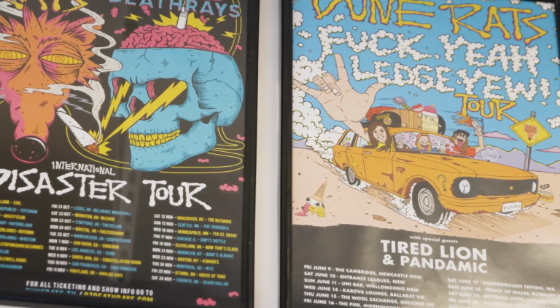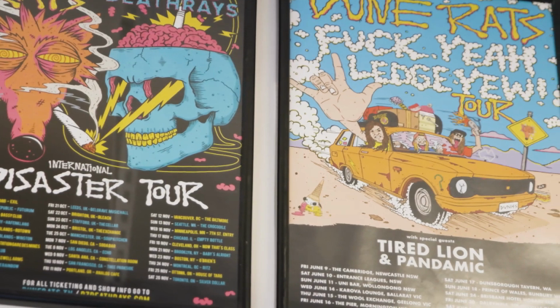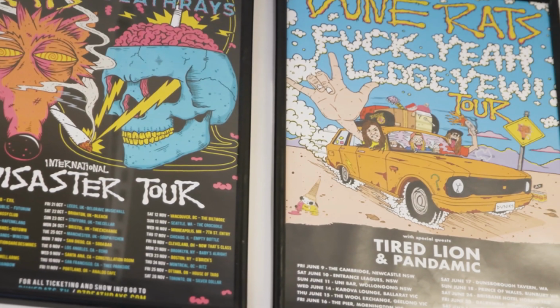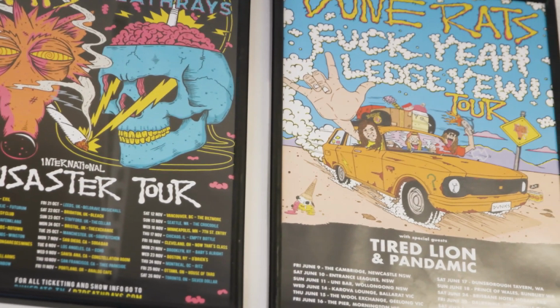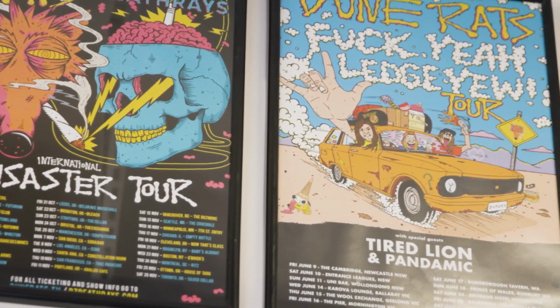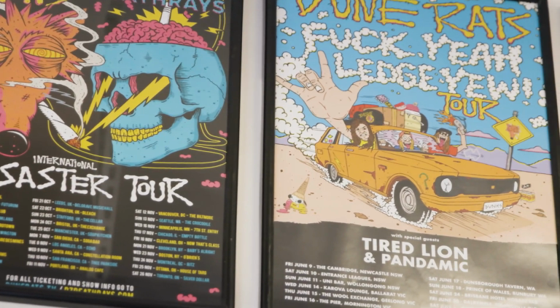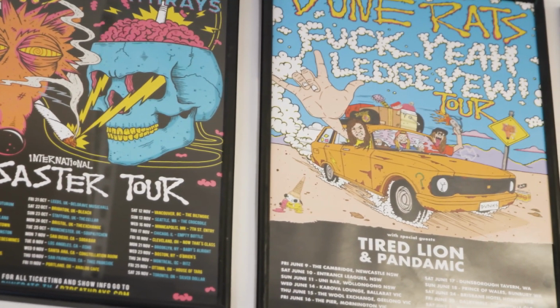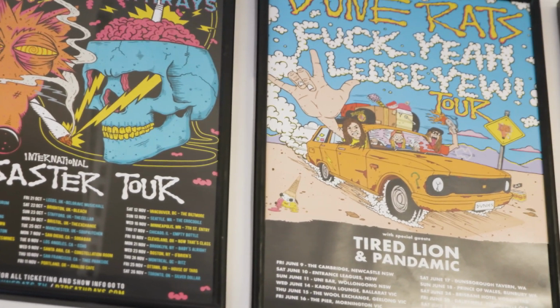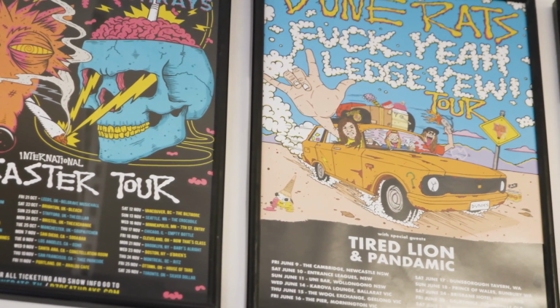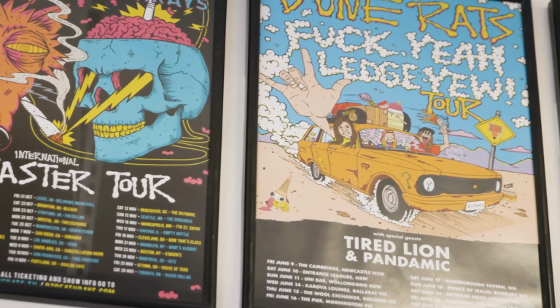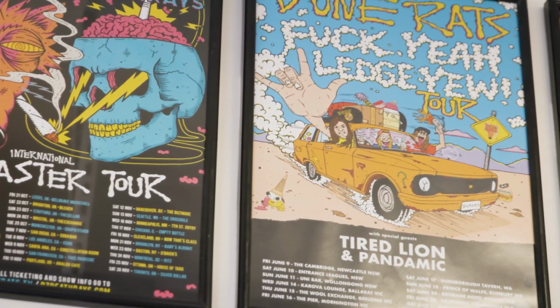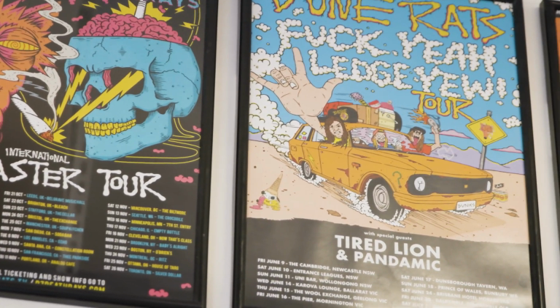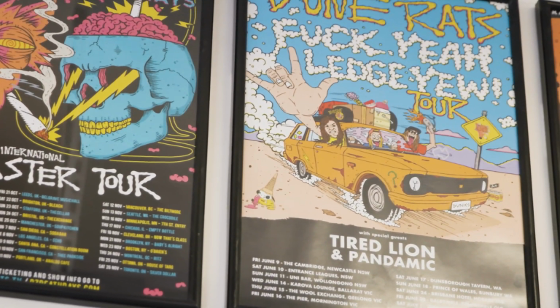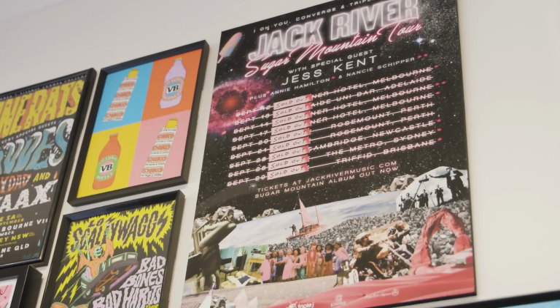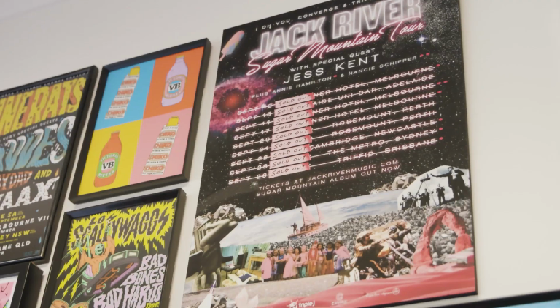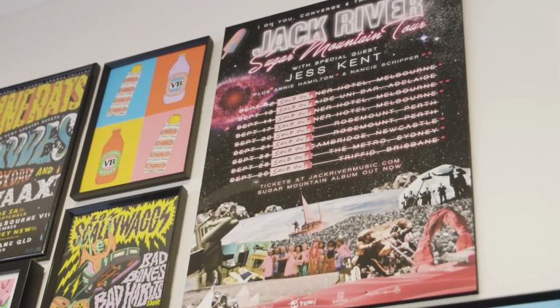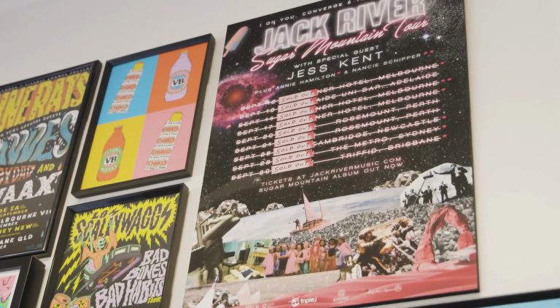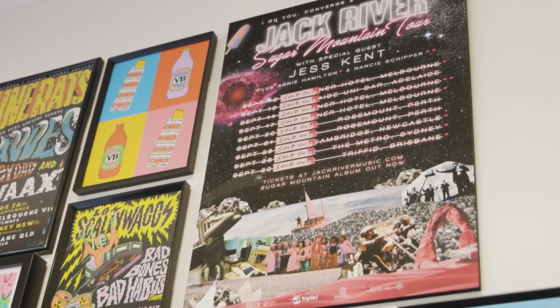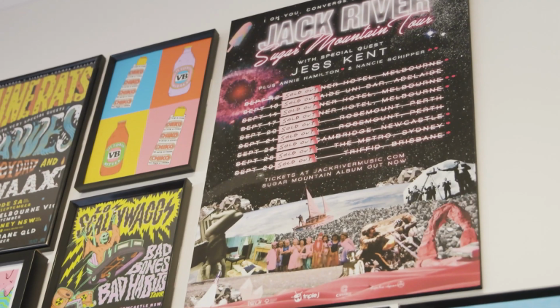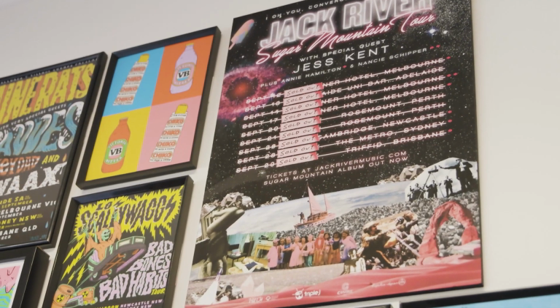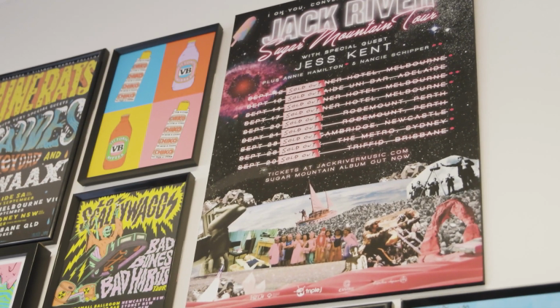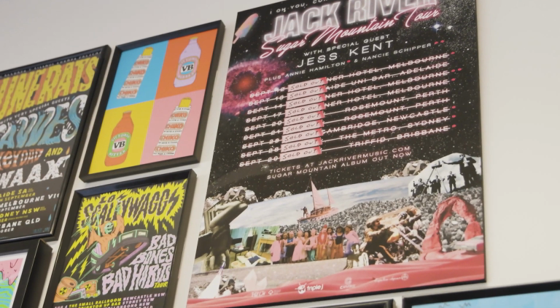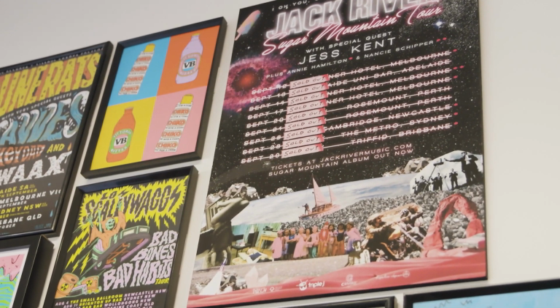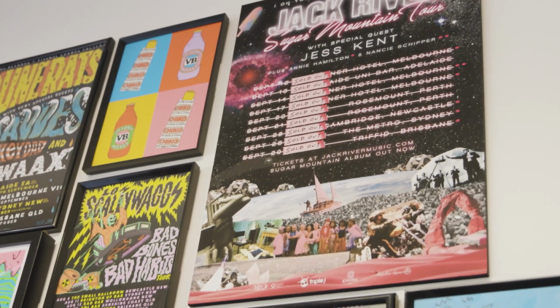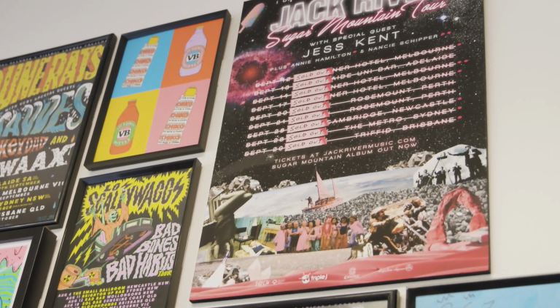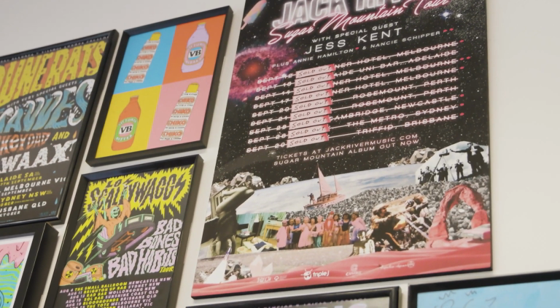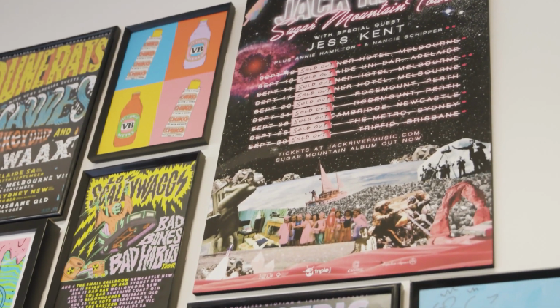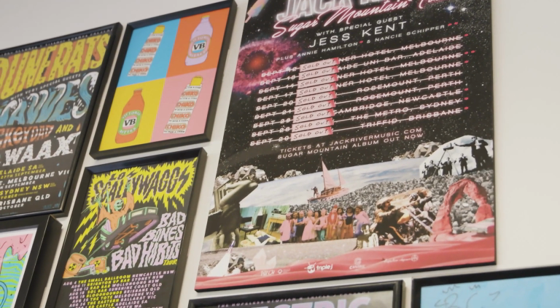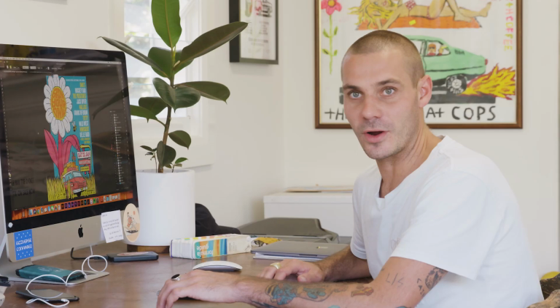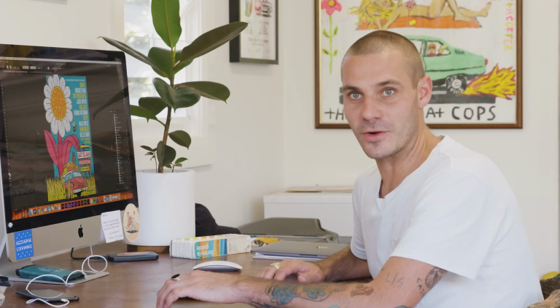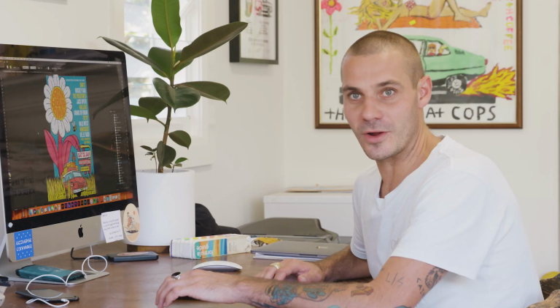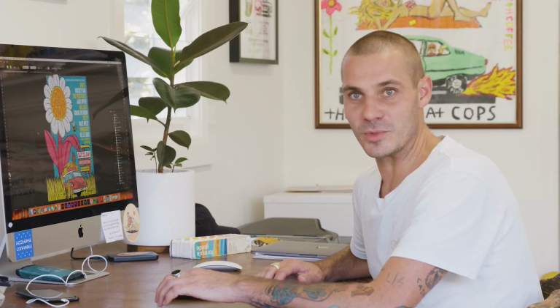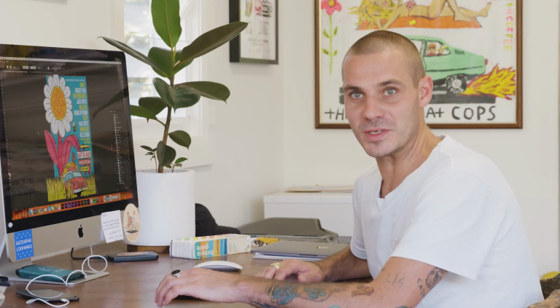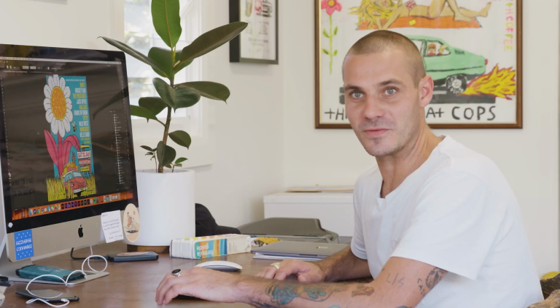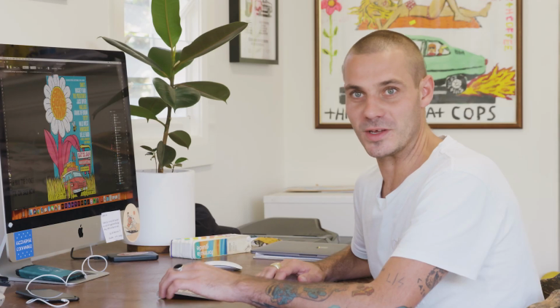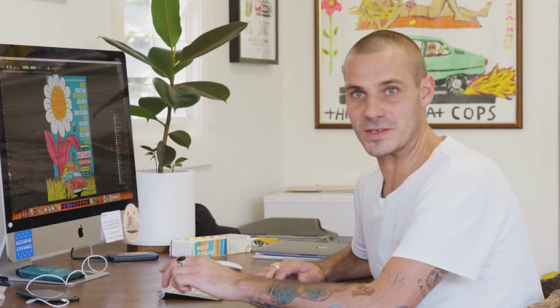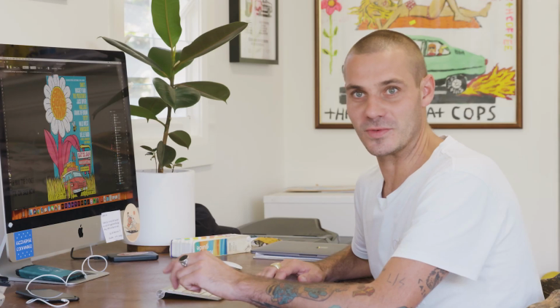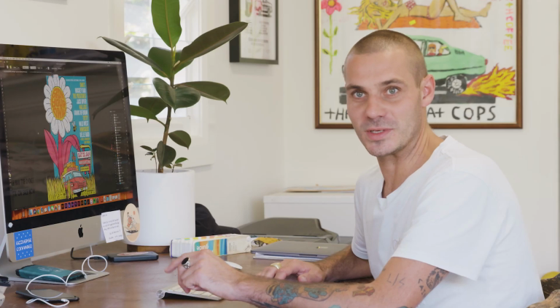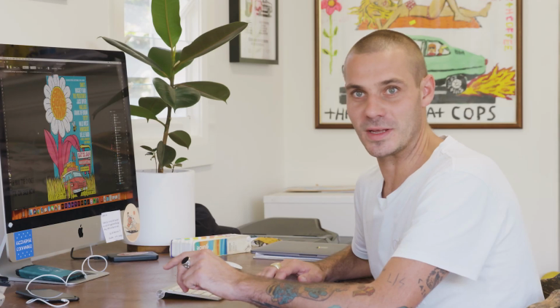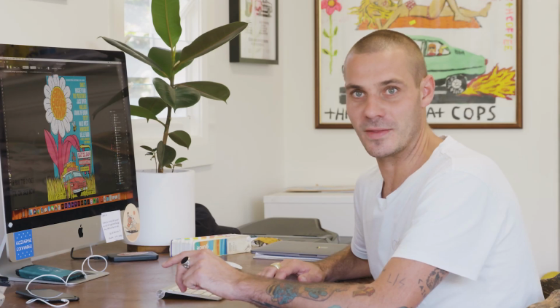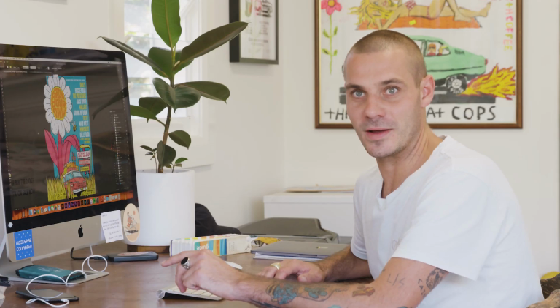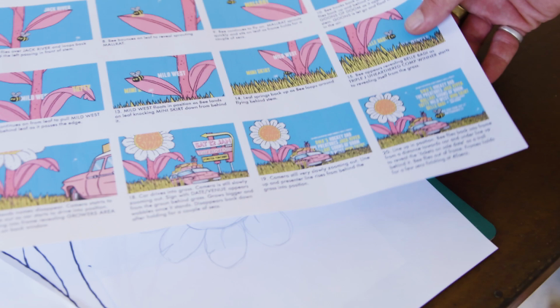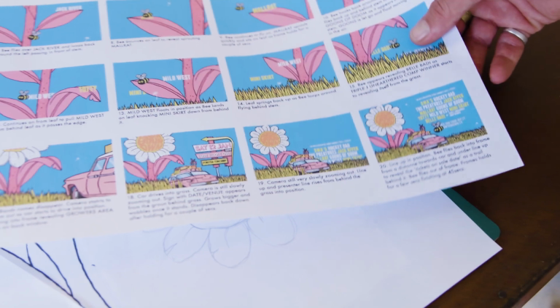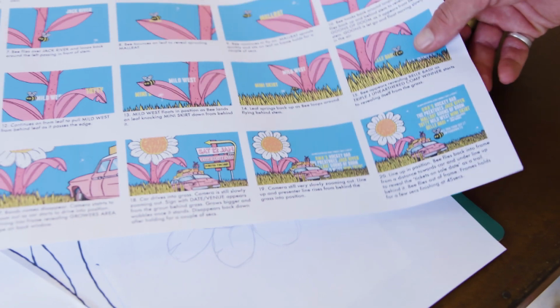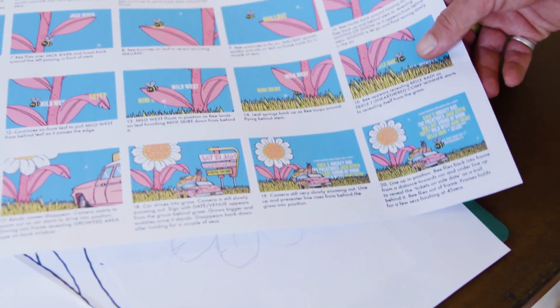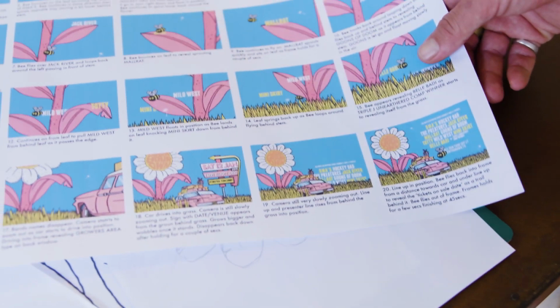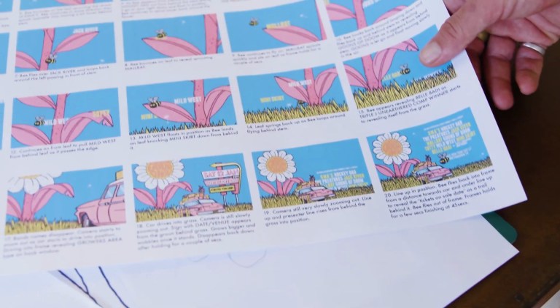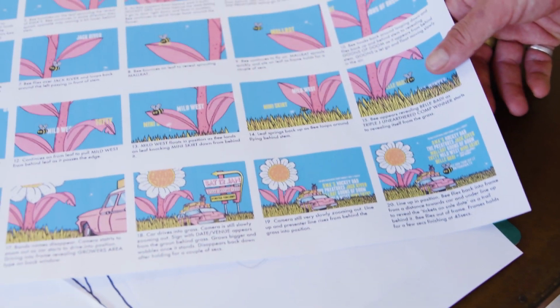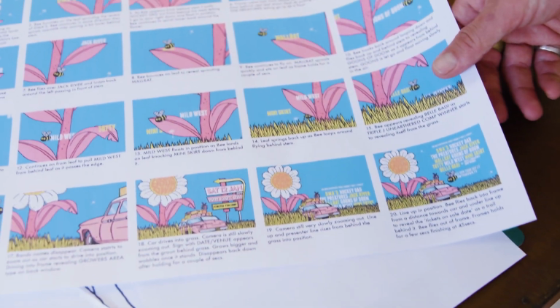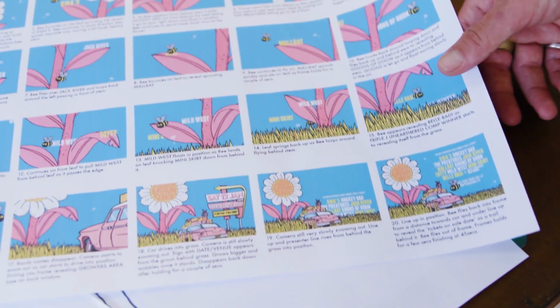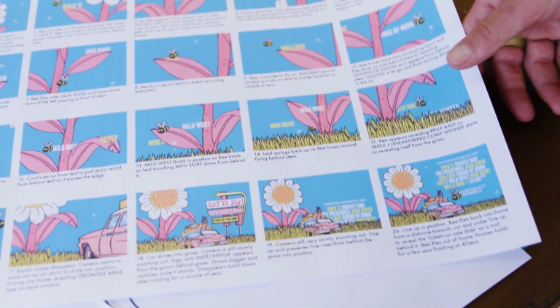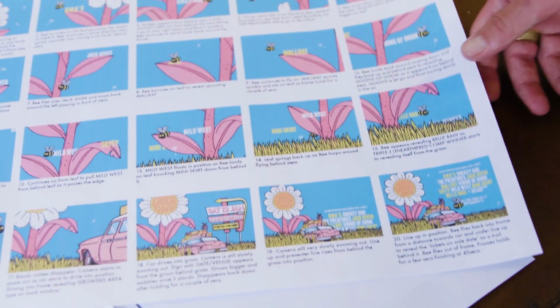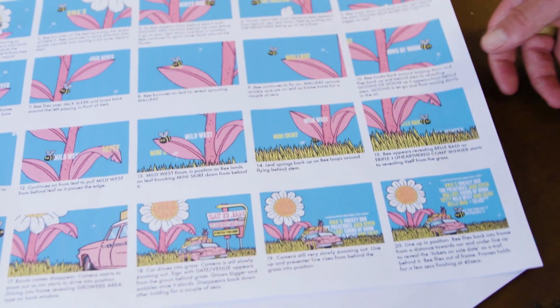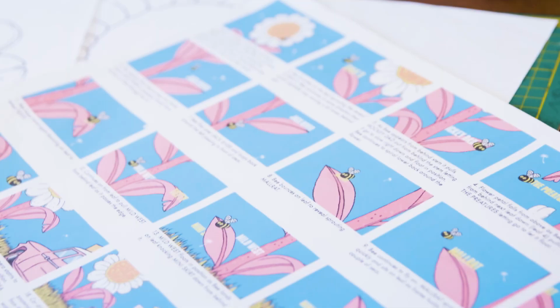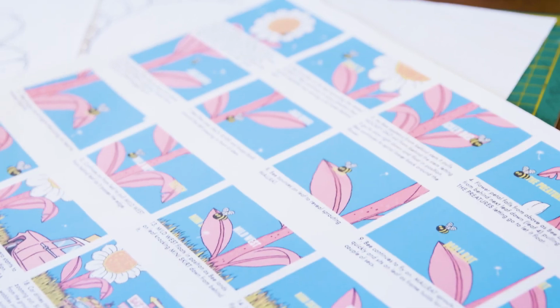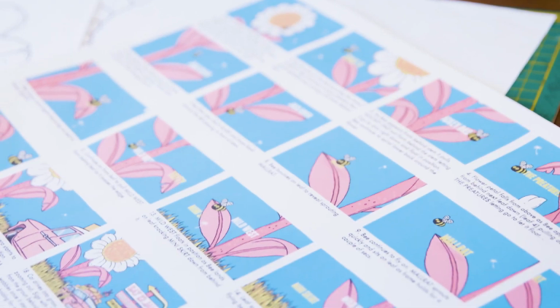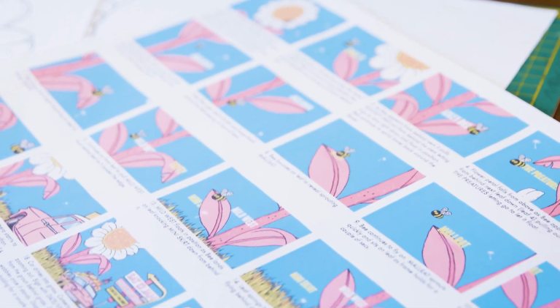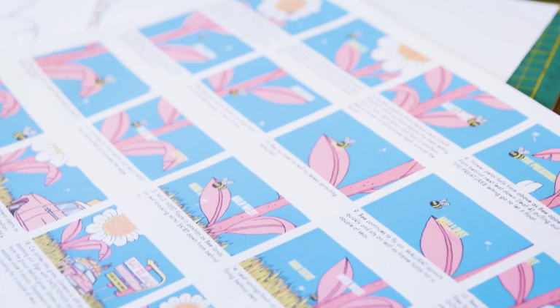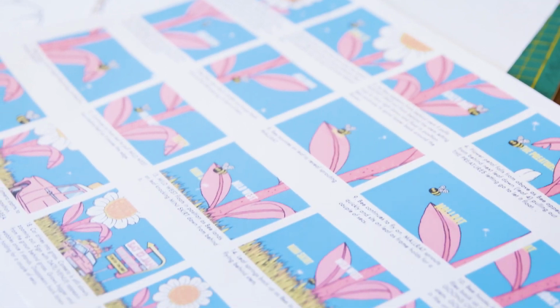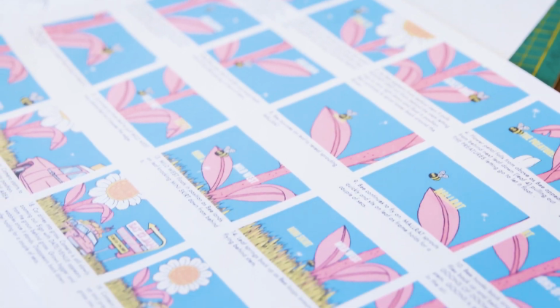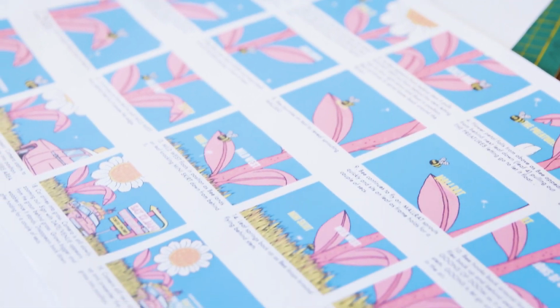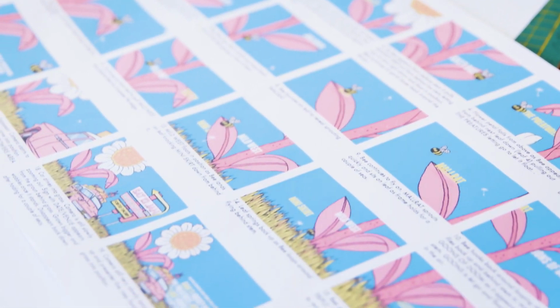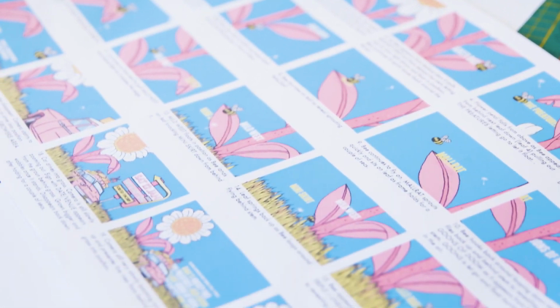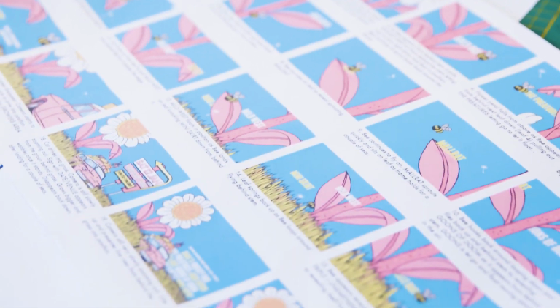I do a lot of work for Dune Rats, Jack River. We work on Grow Your Own Music Festival together, so I do all the creative and artwork for that now.